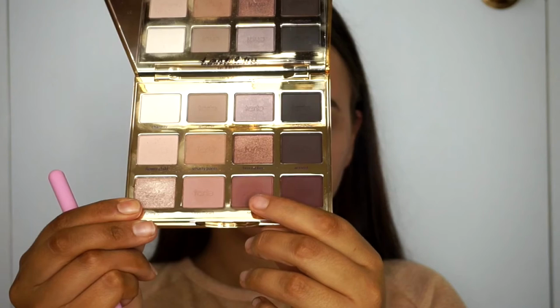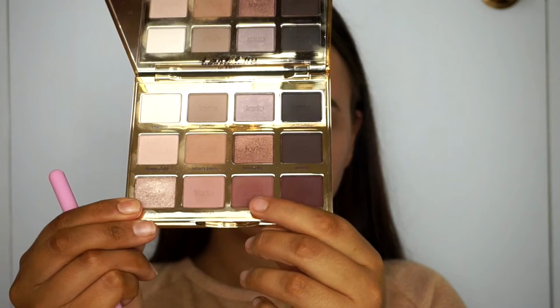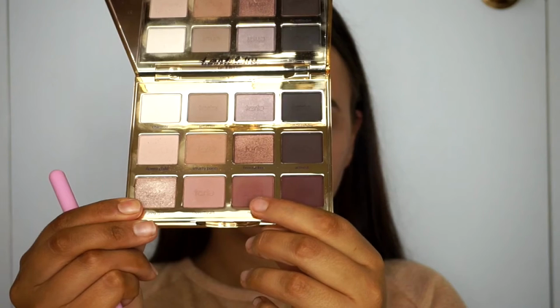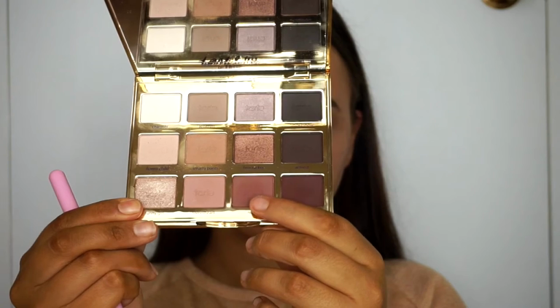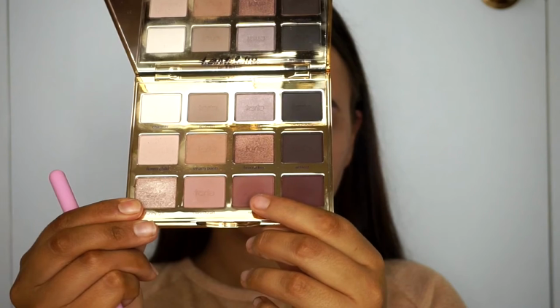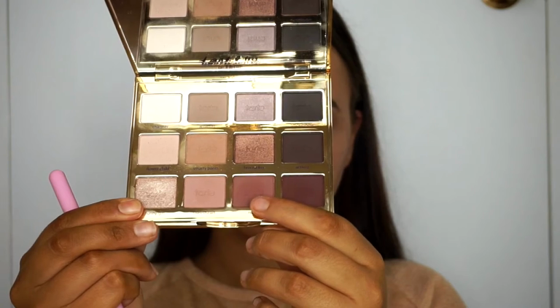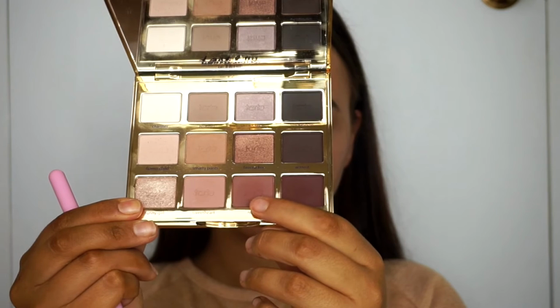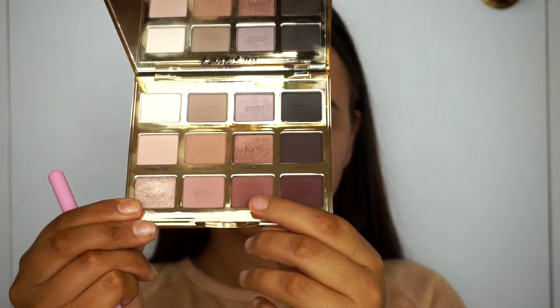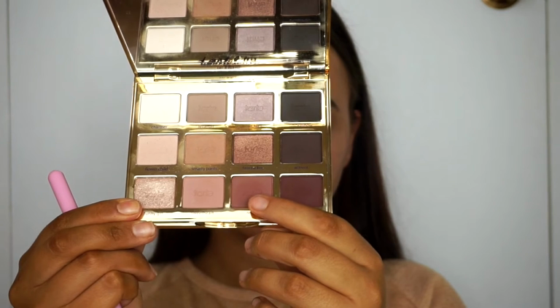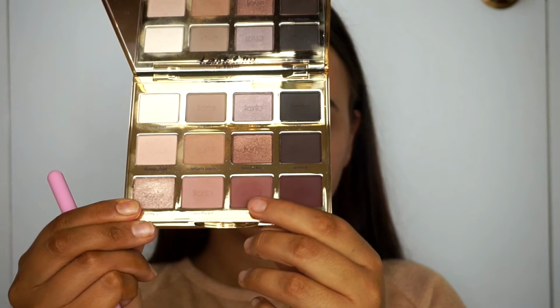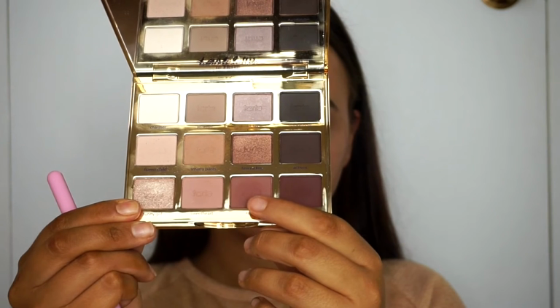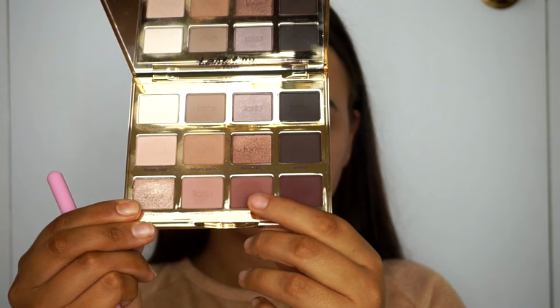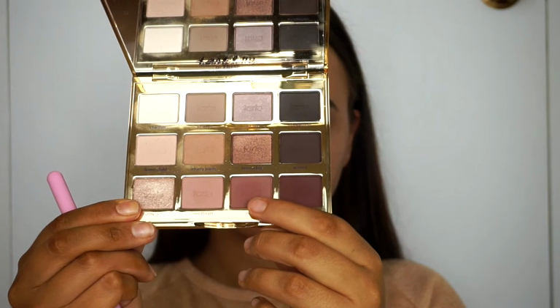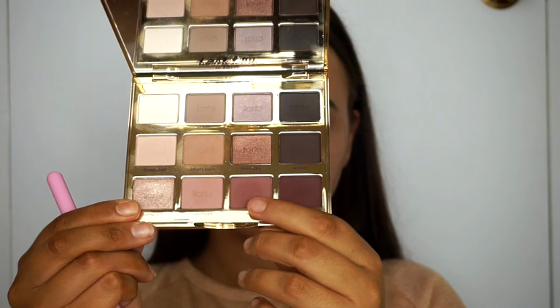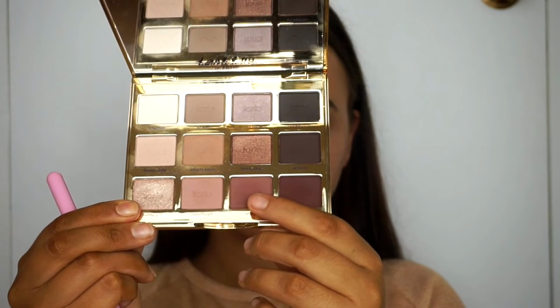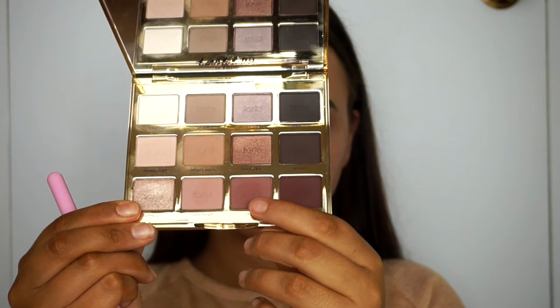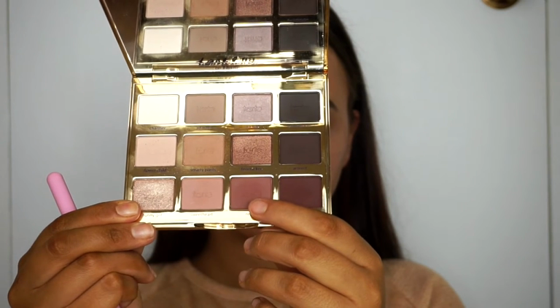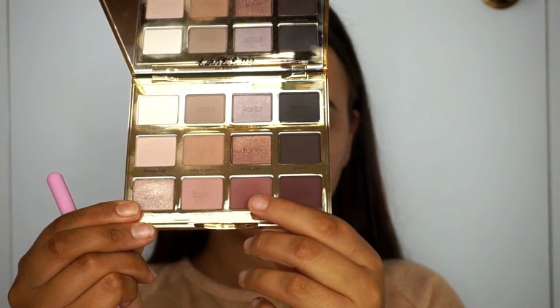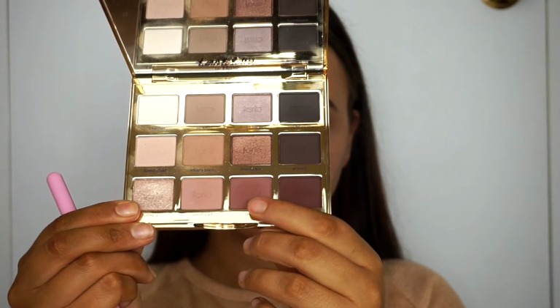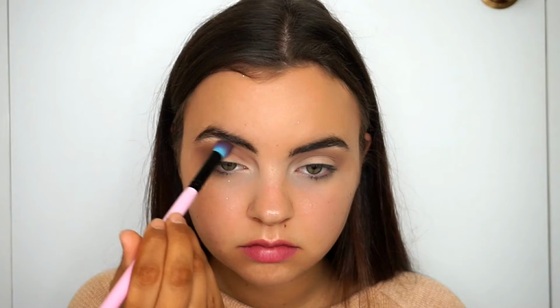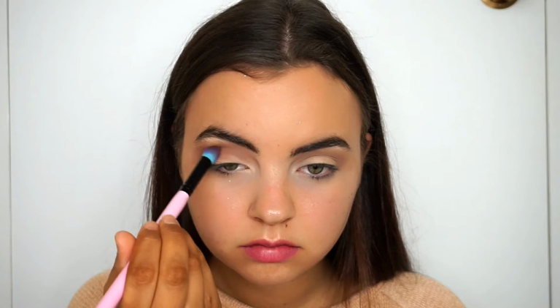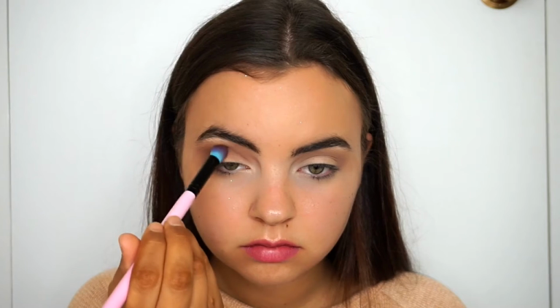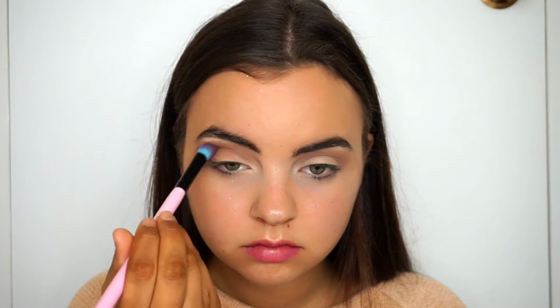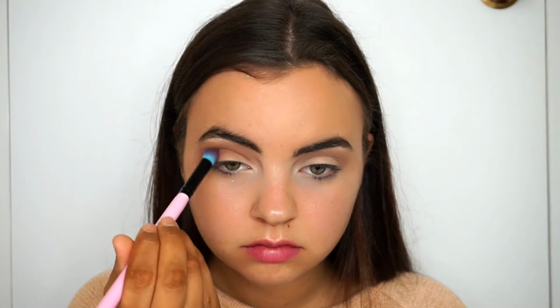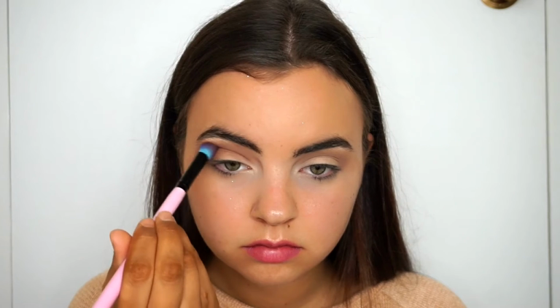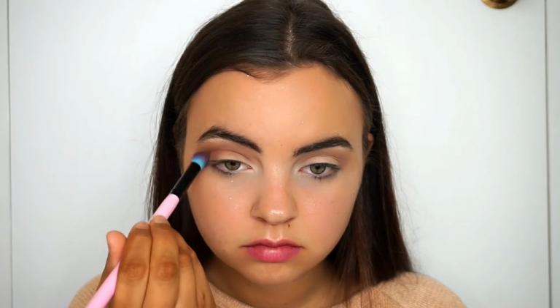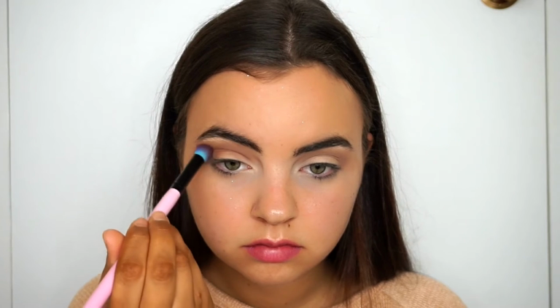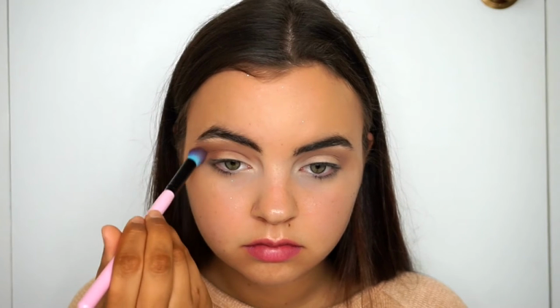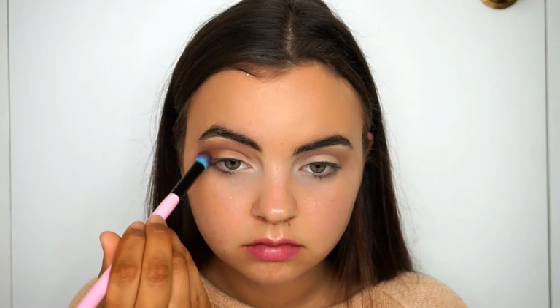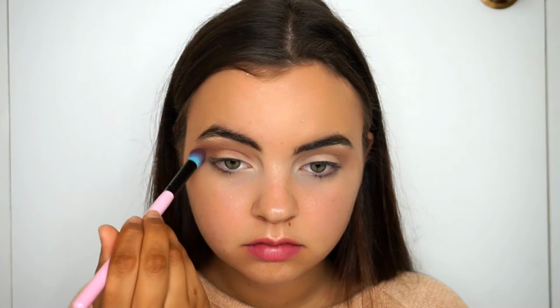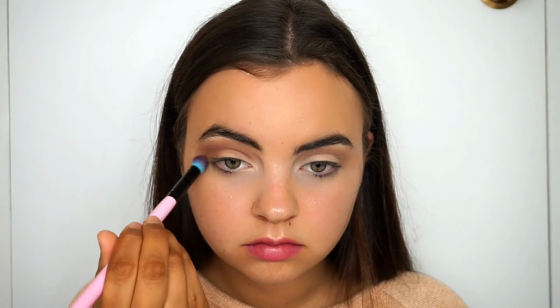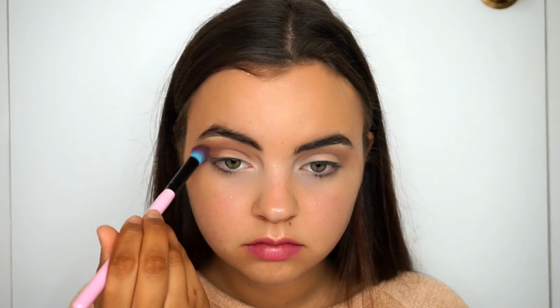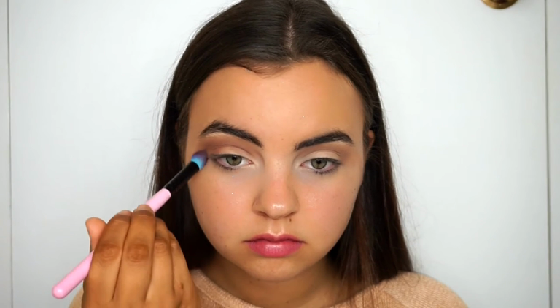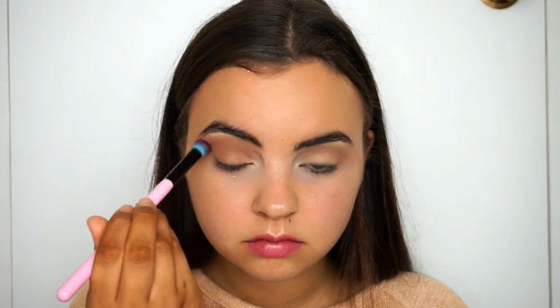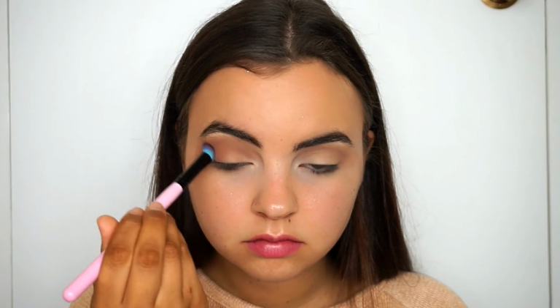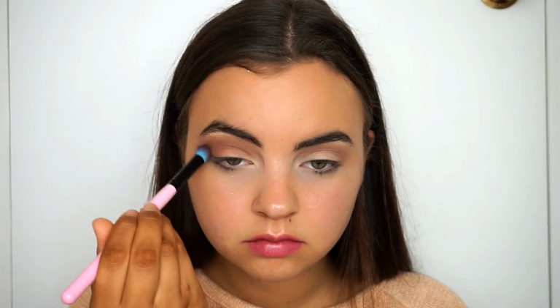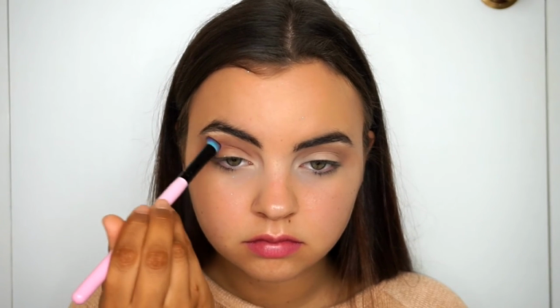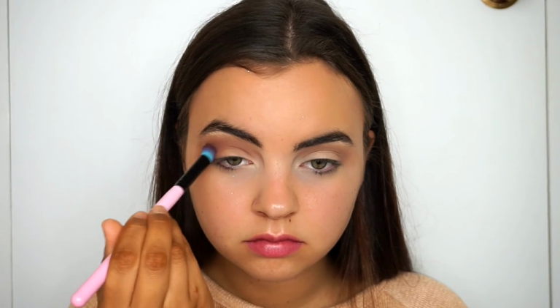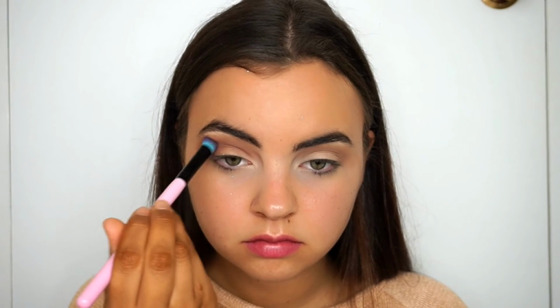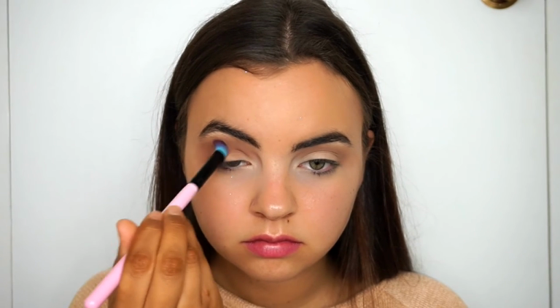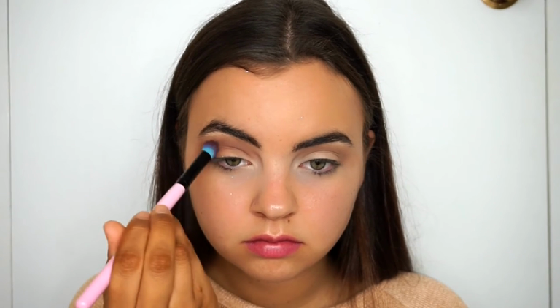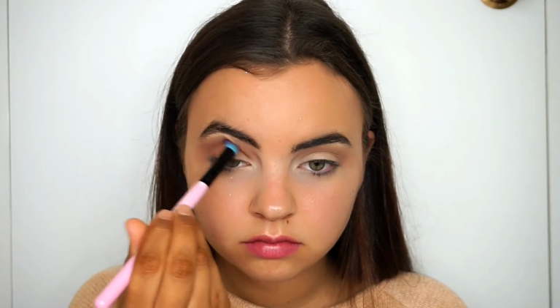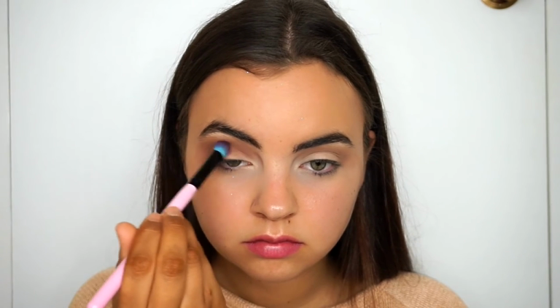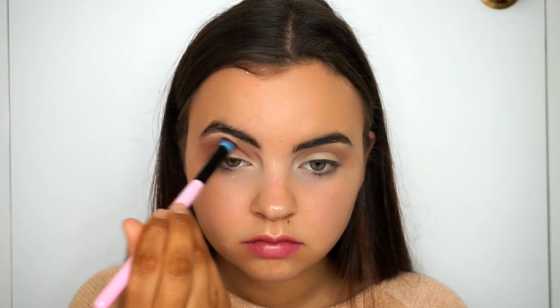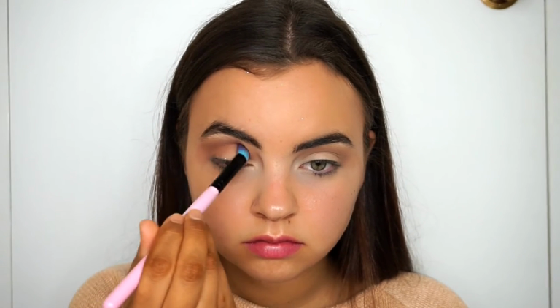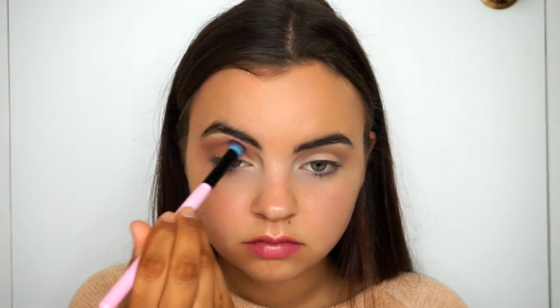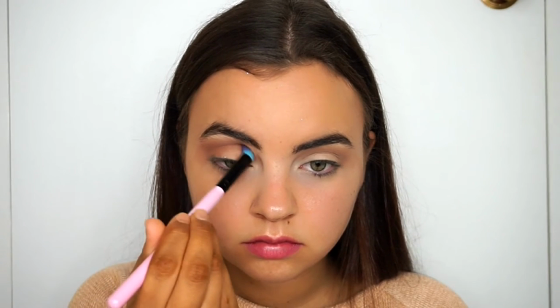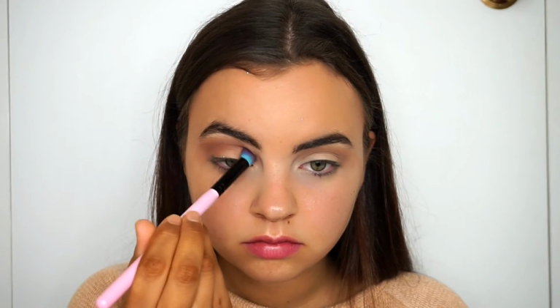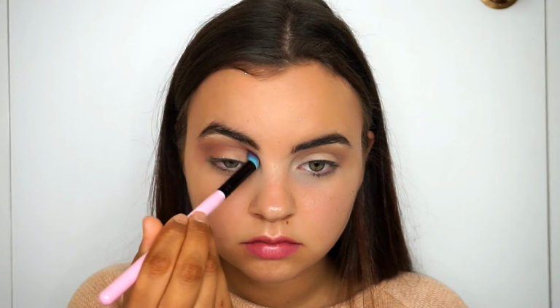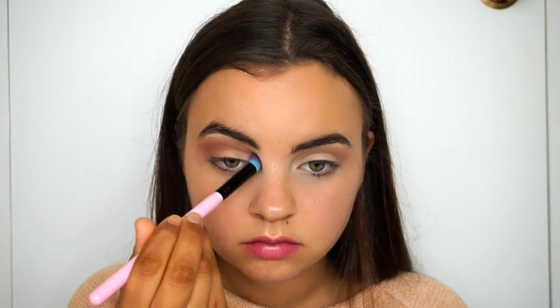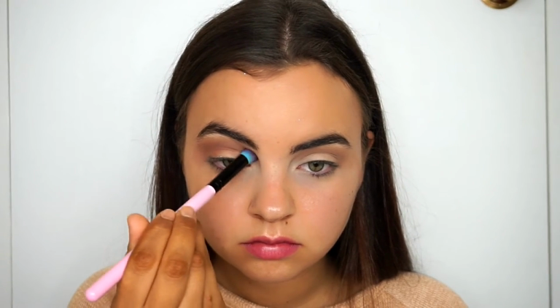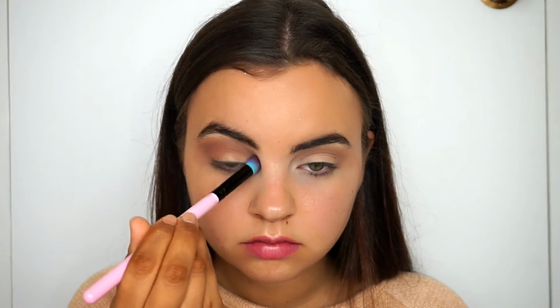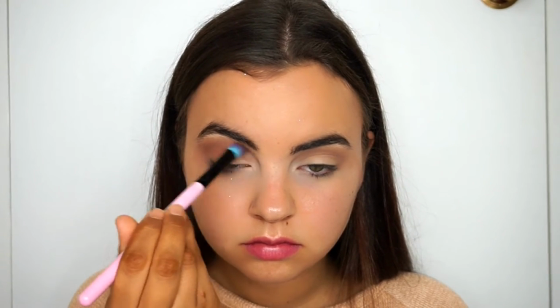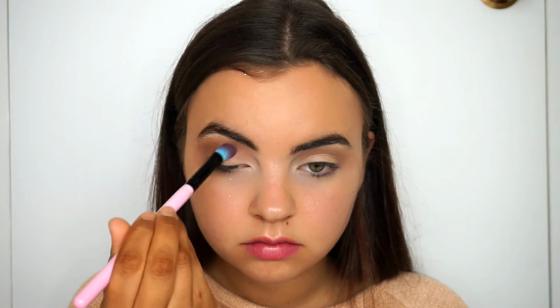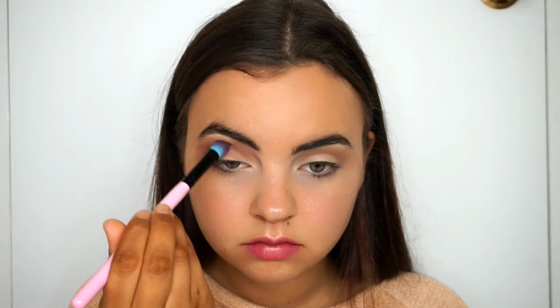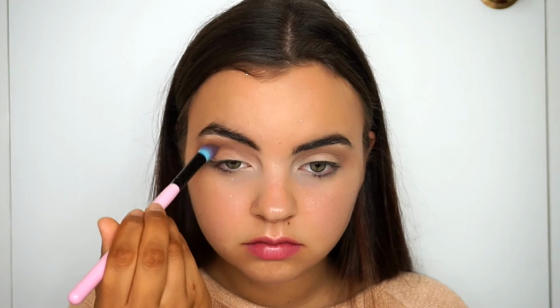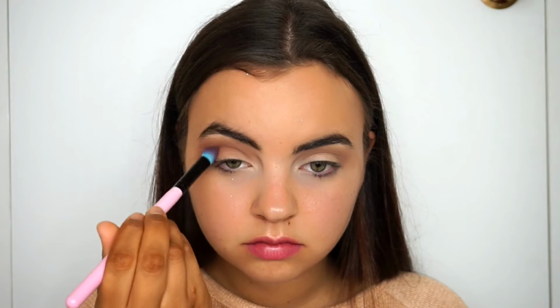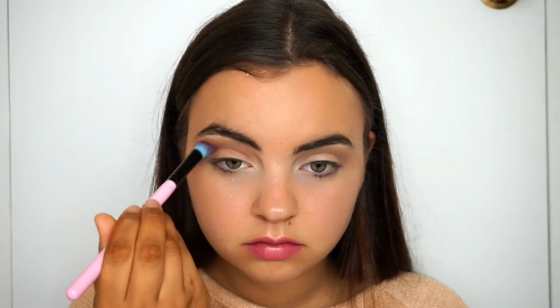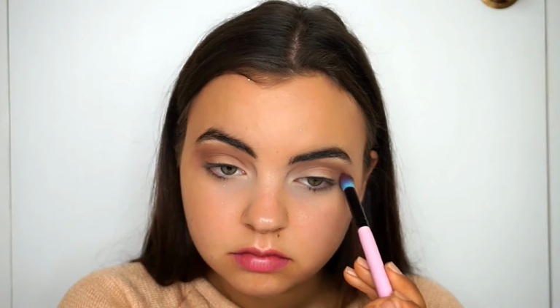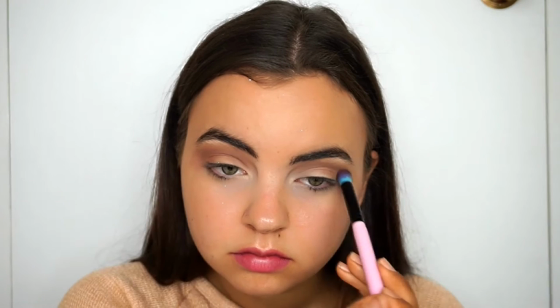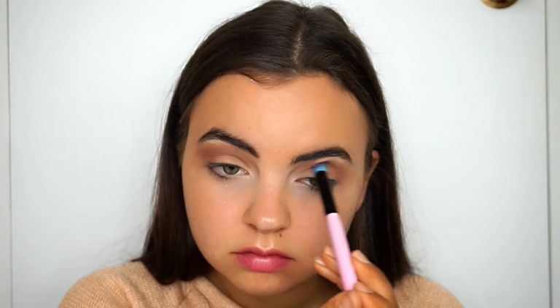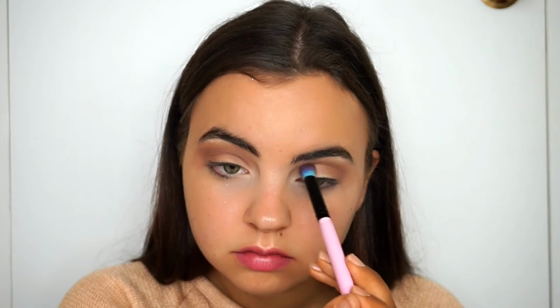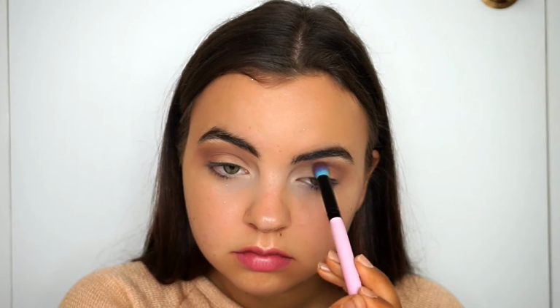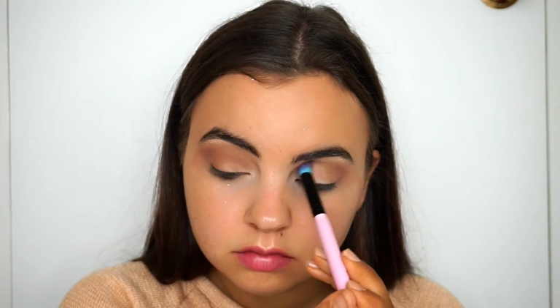Then picking up the pinky mauve shade Rebel, I'm going to run that over the top of the transition shade just to deepen up the crease a little bit more.